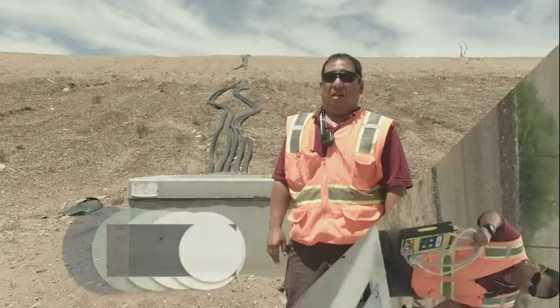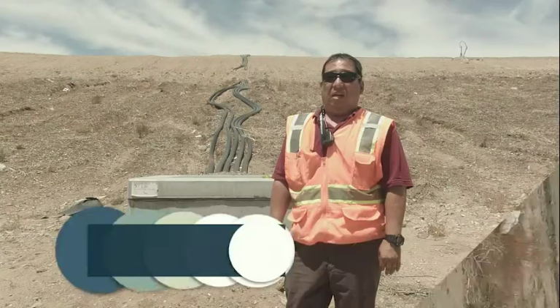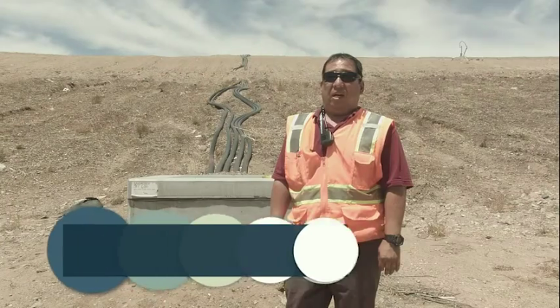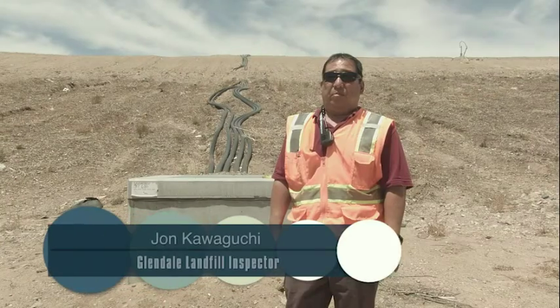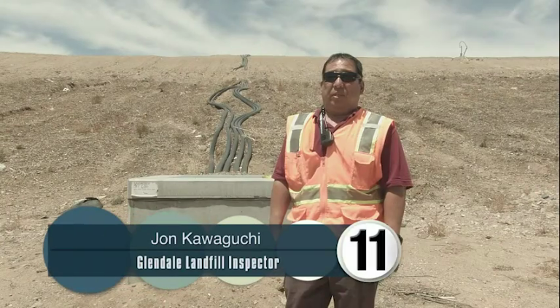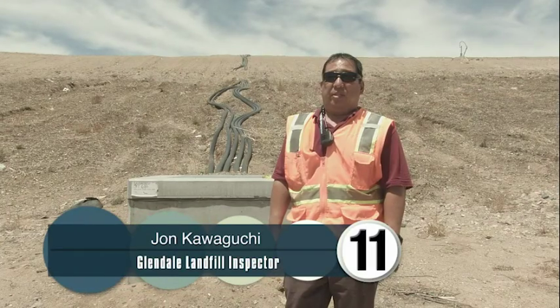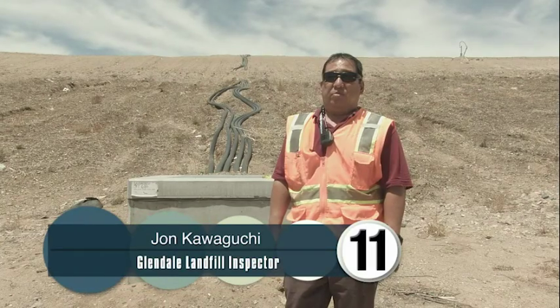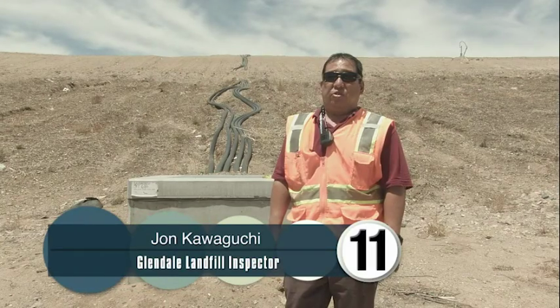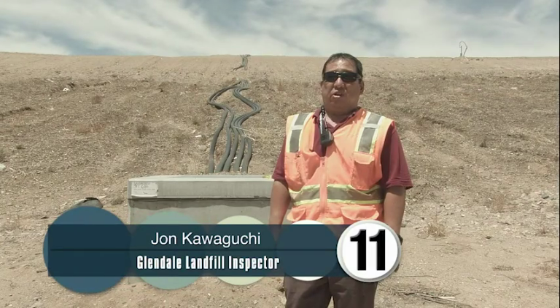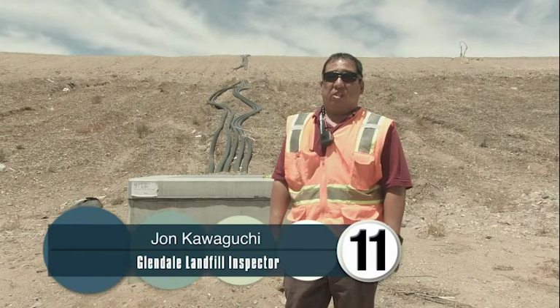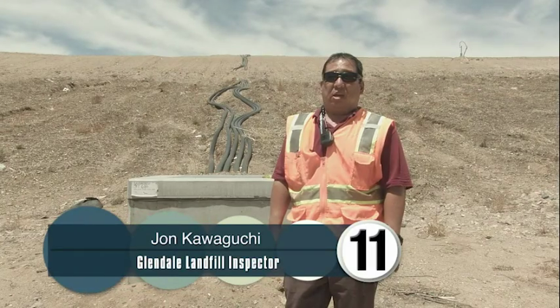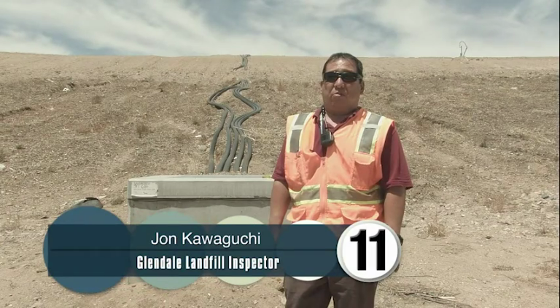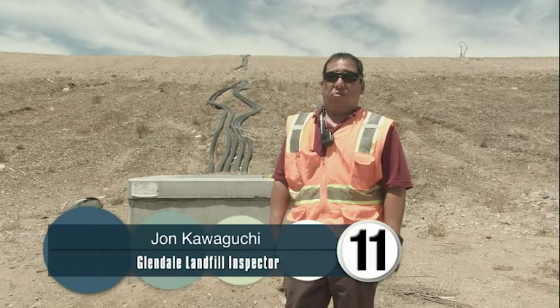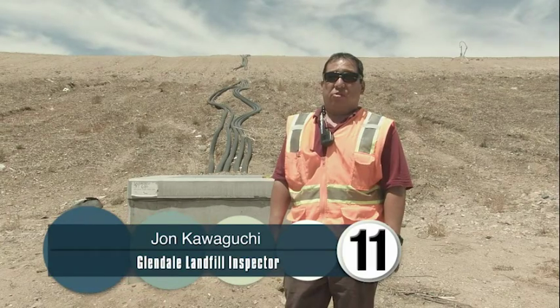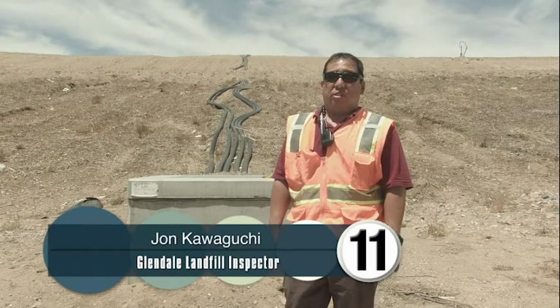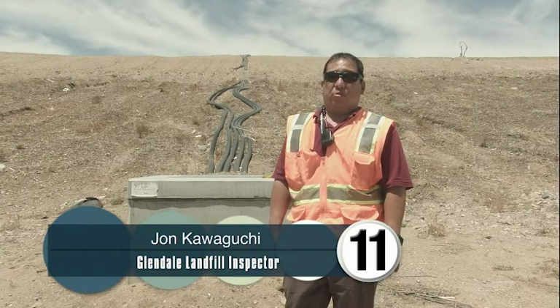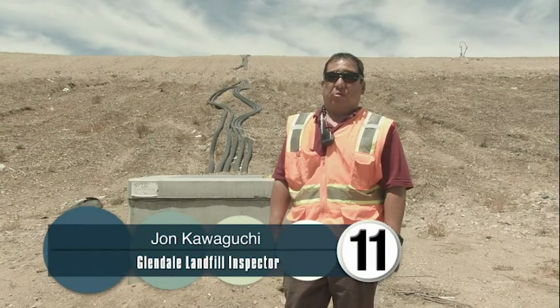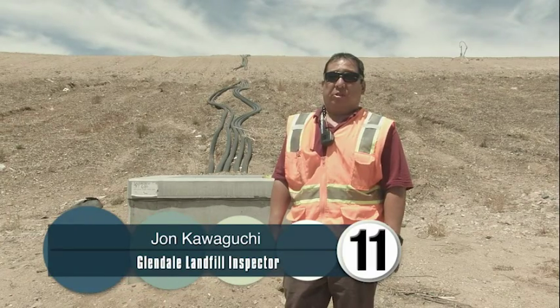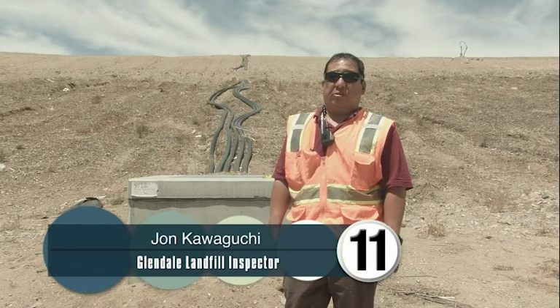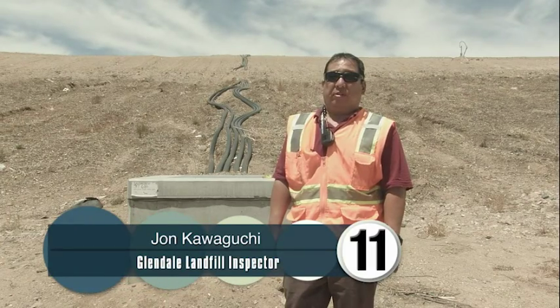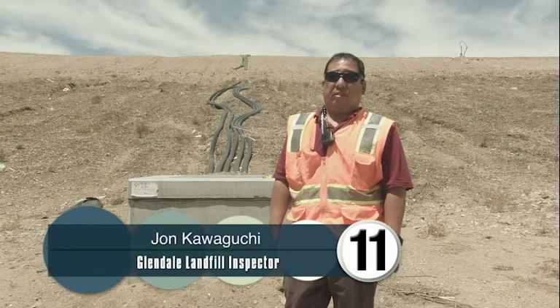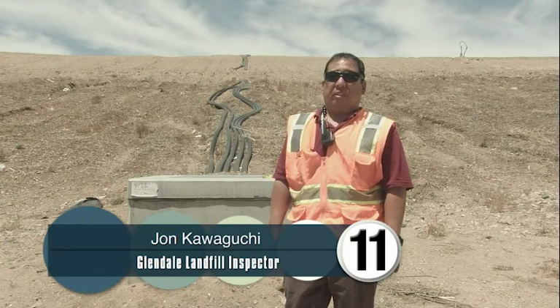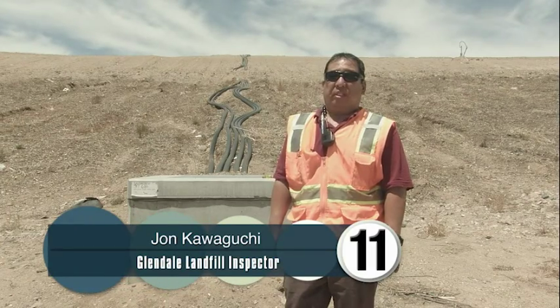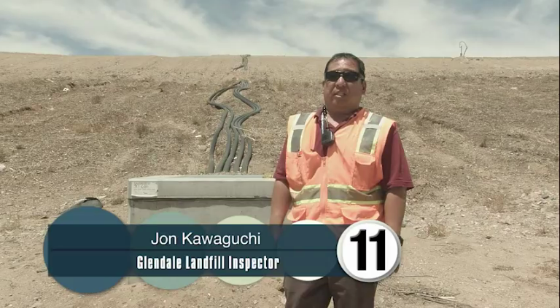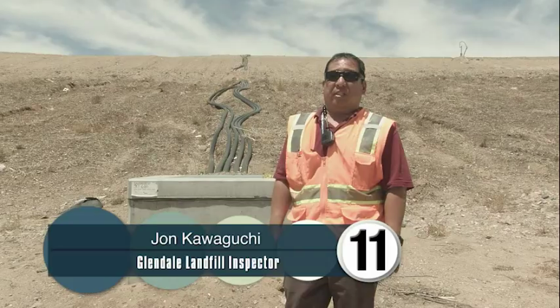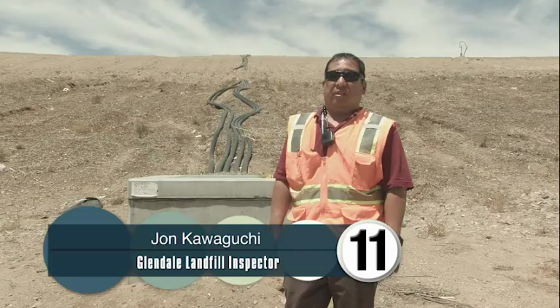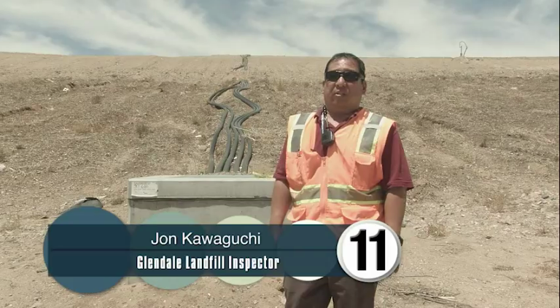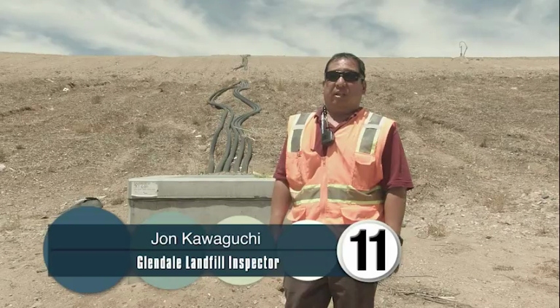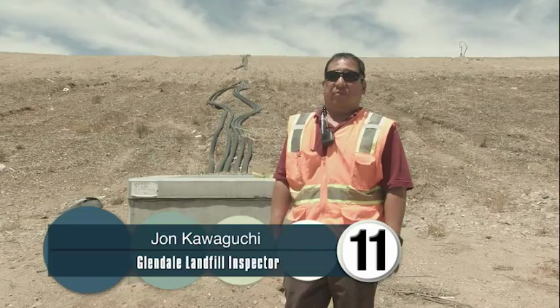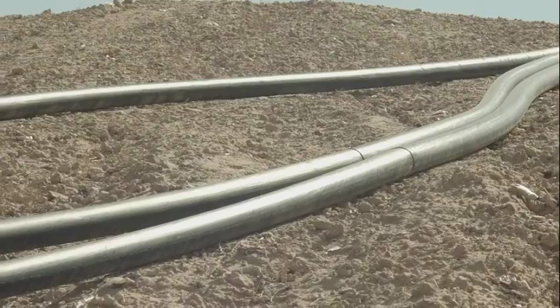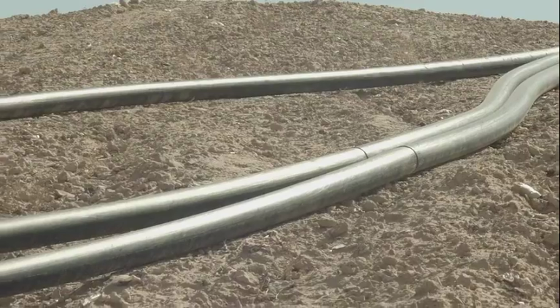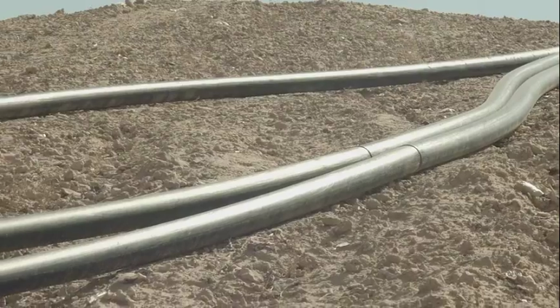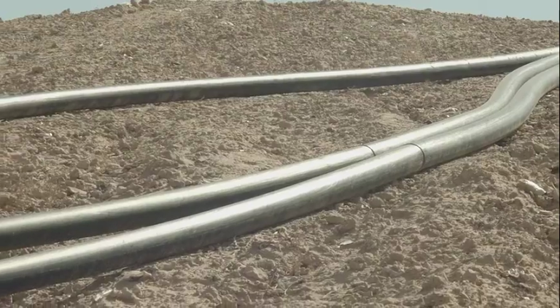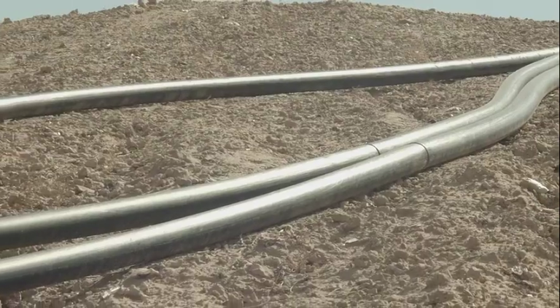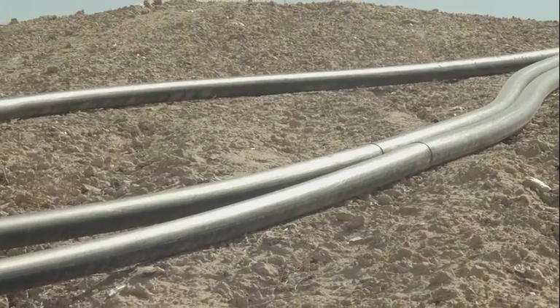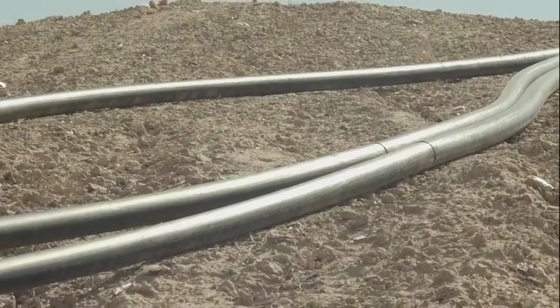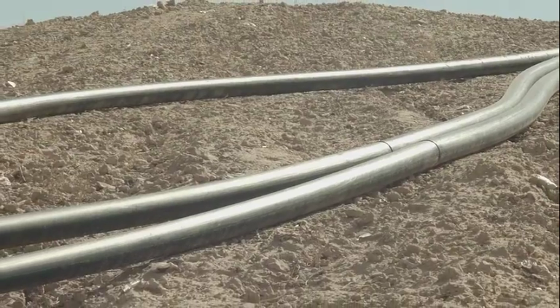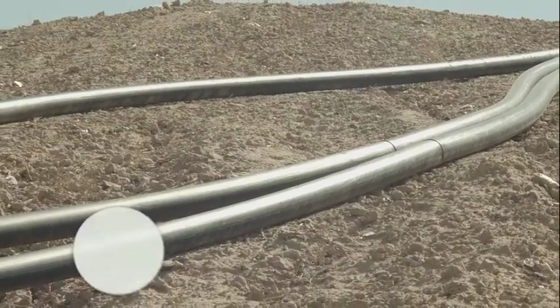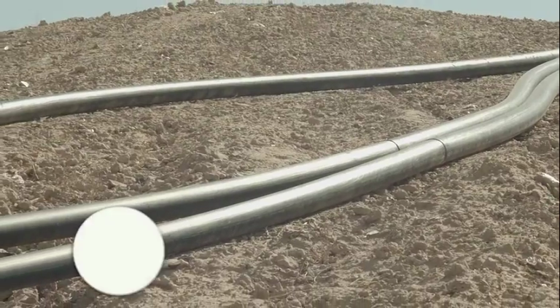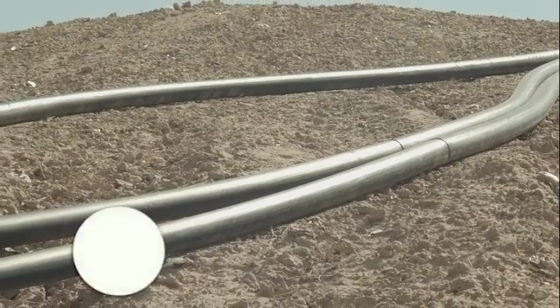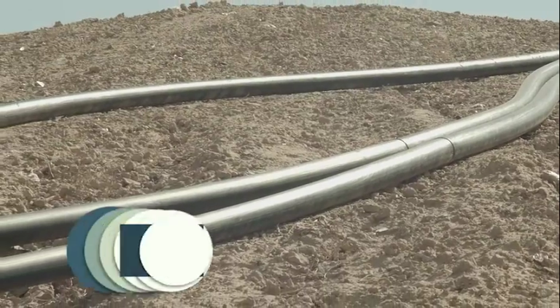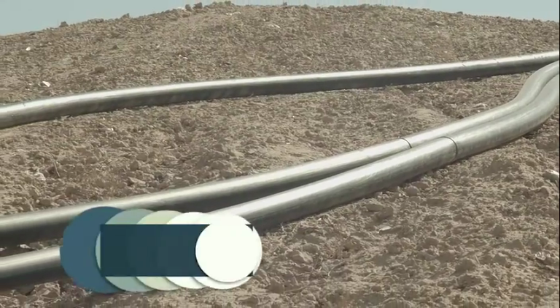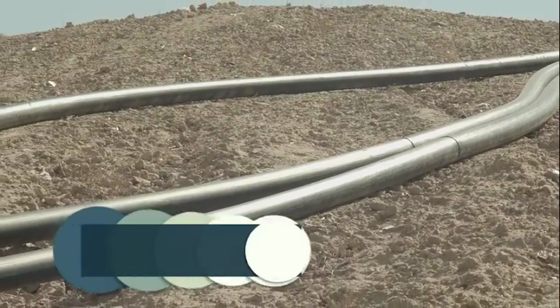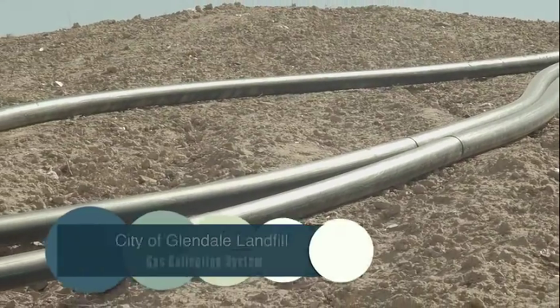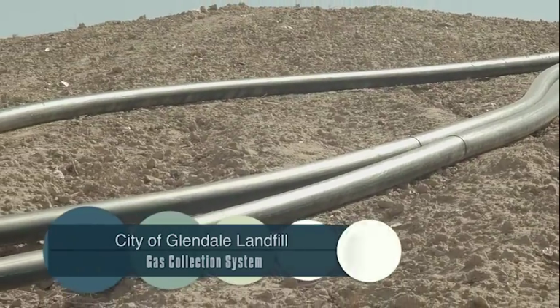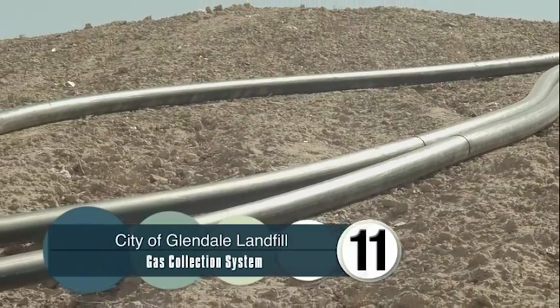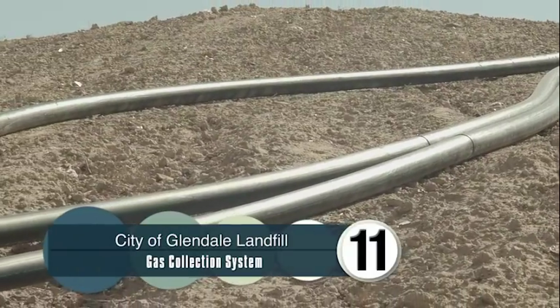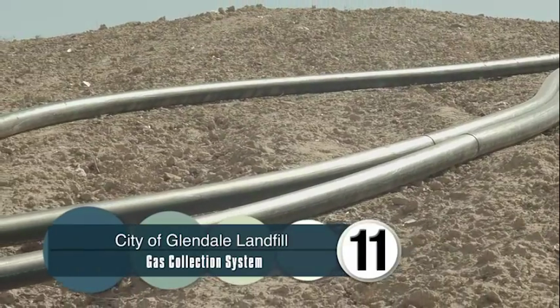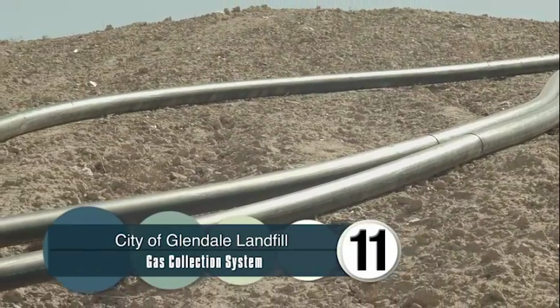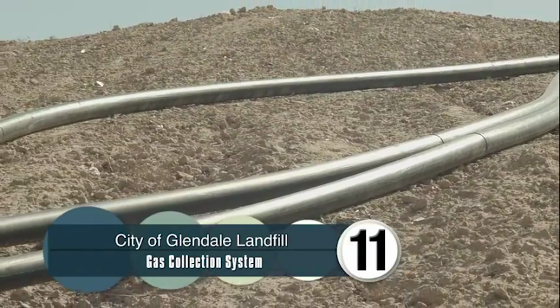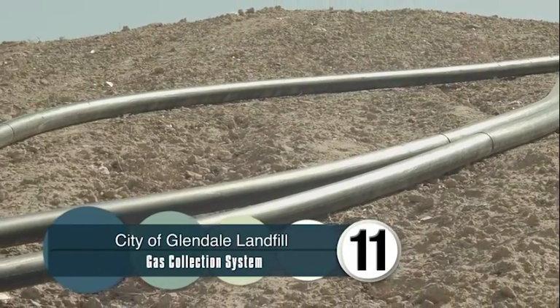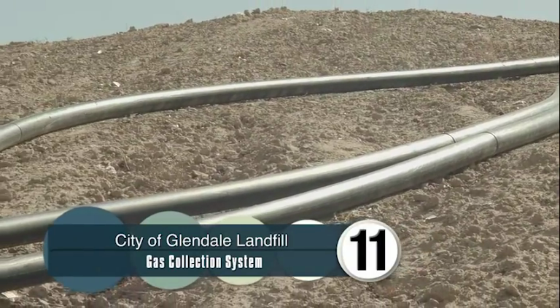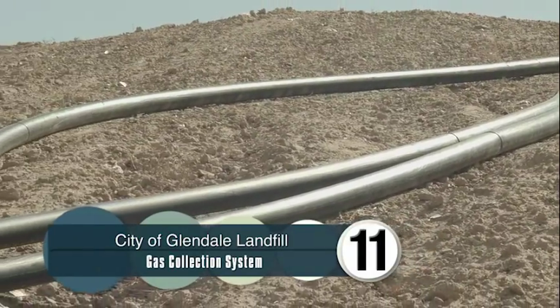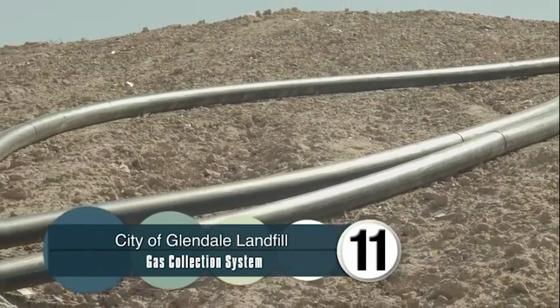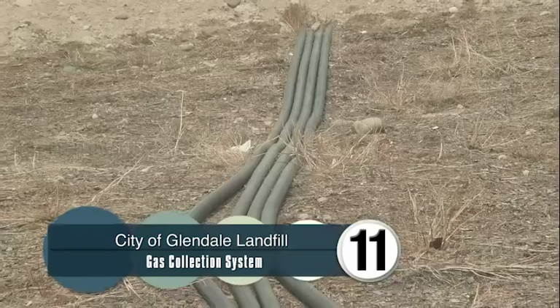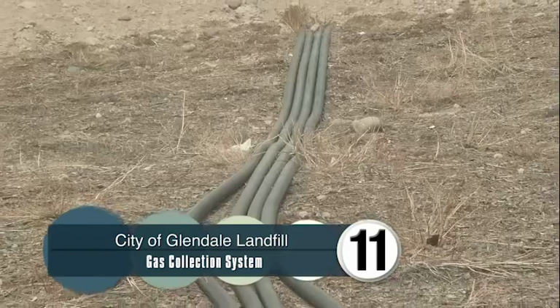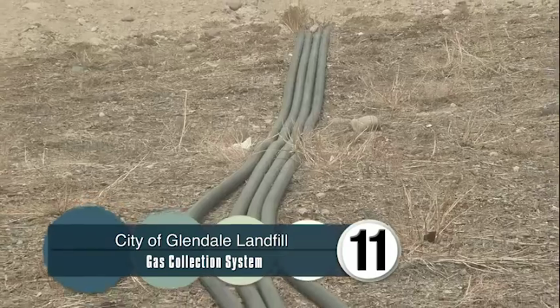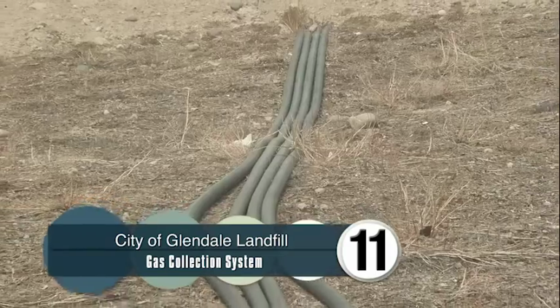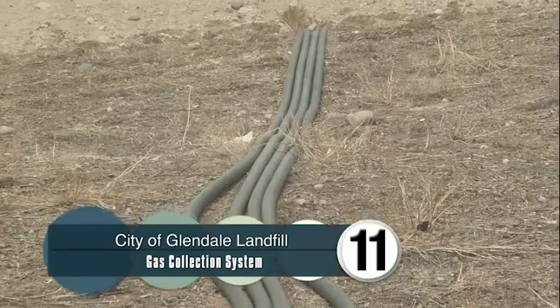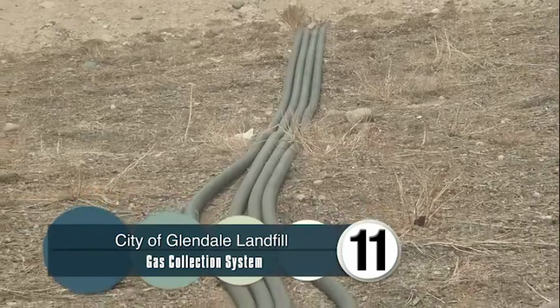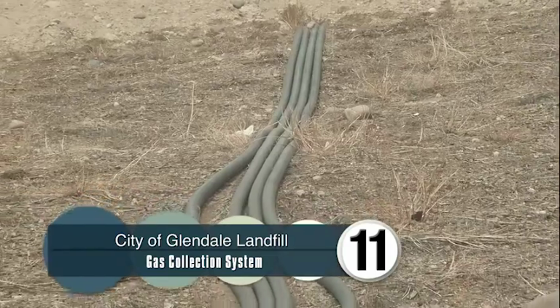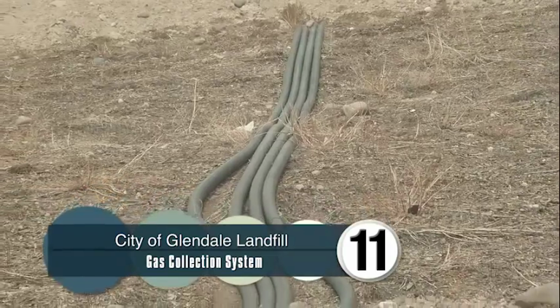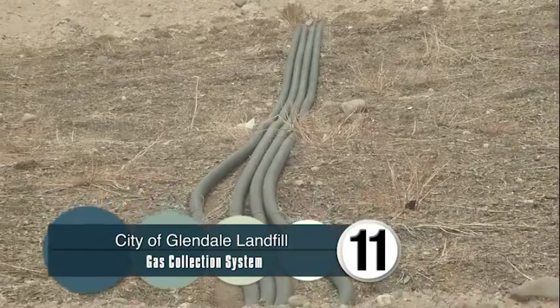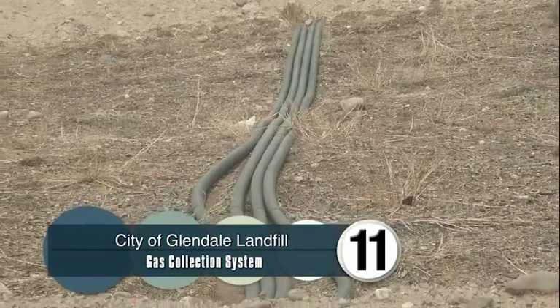Hi, my name is John Kawaguchi. We're here at the City of Glendale Landfill. Behind me is part of the City of Glendale Landfill's gas collection system.